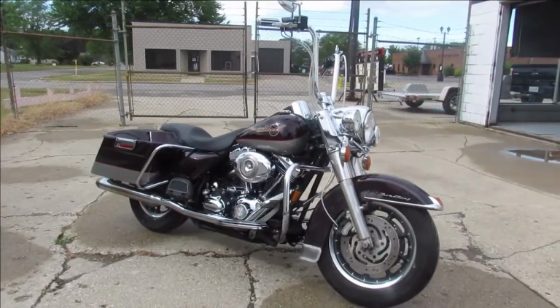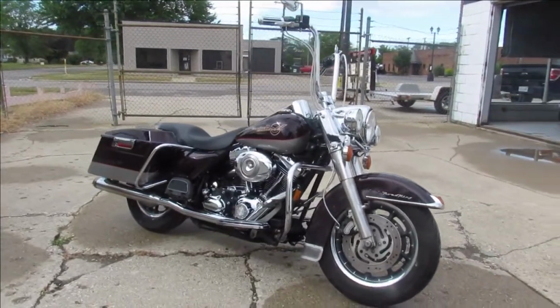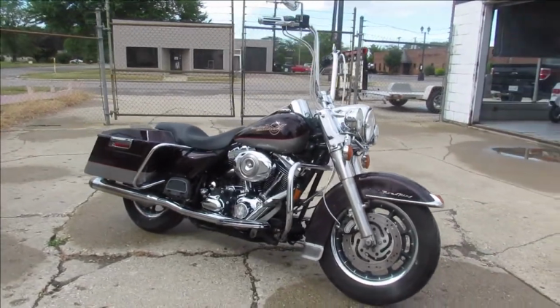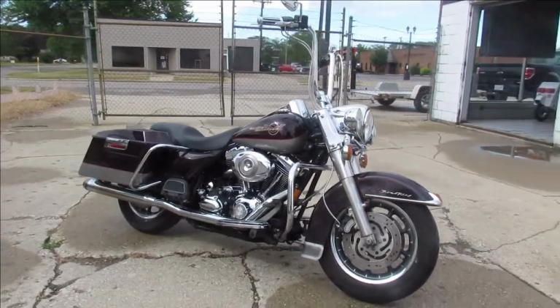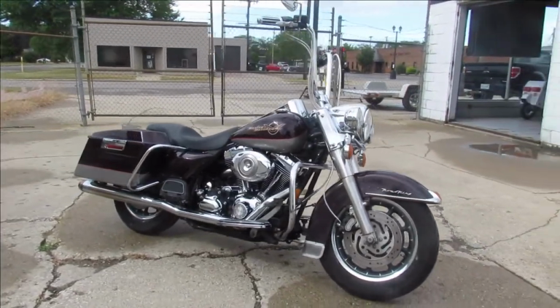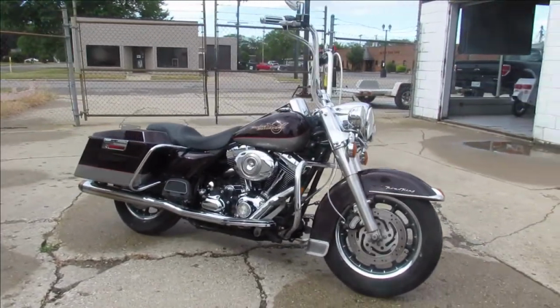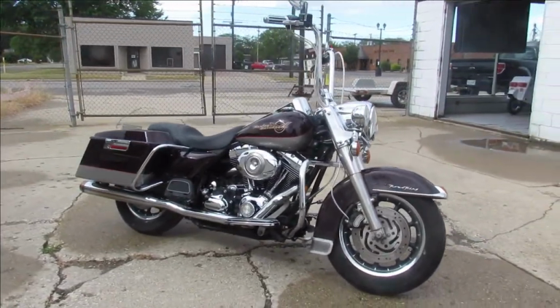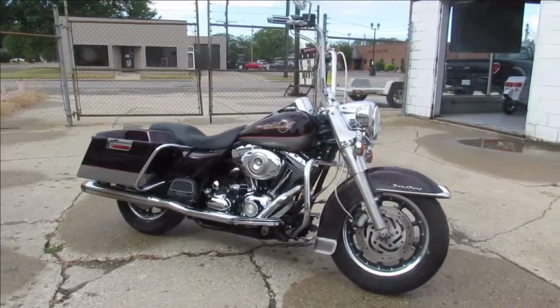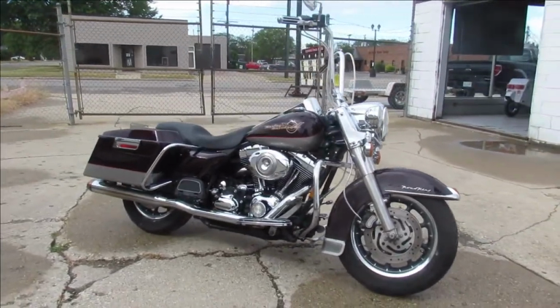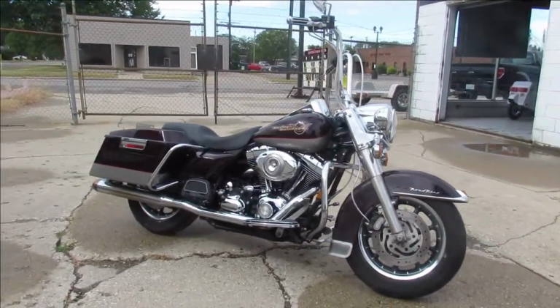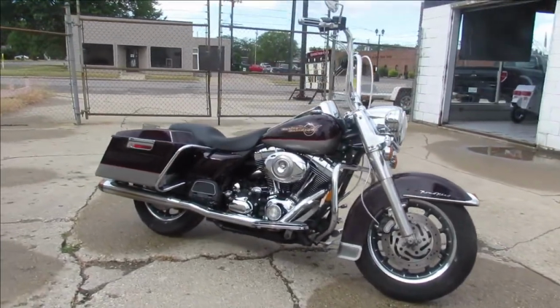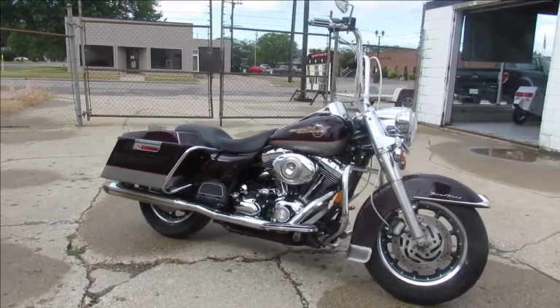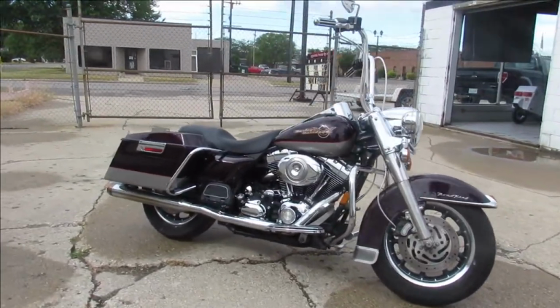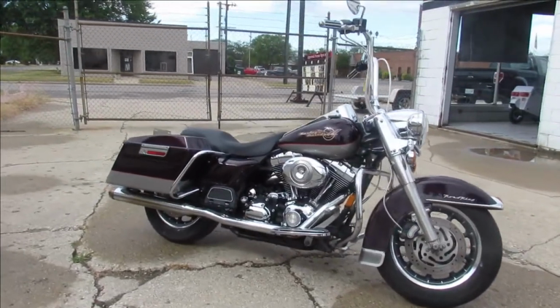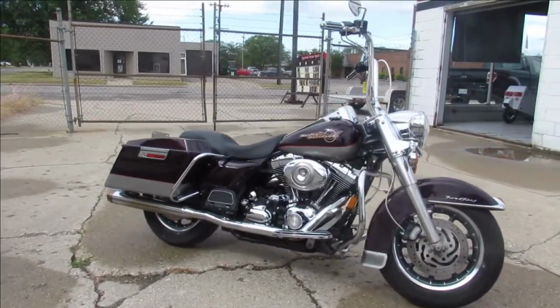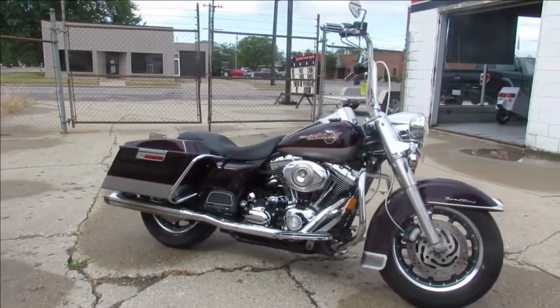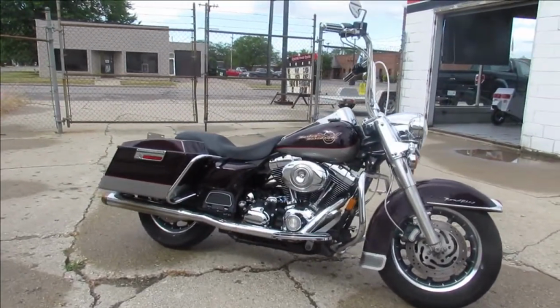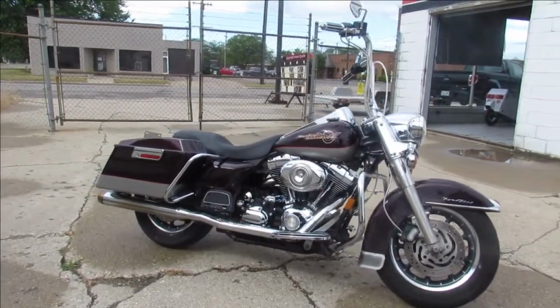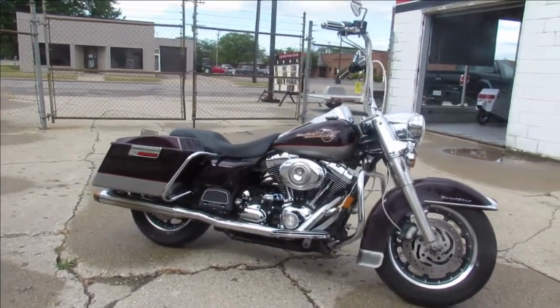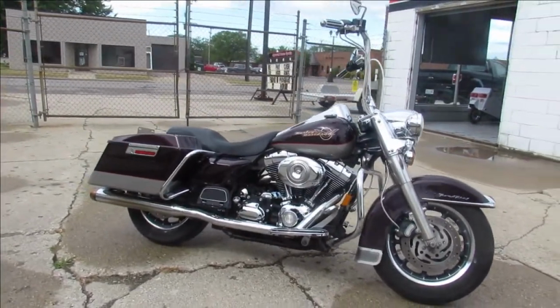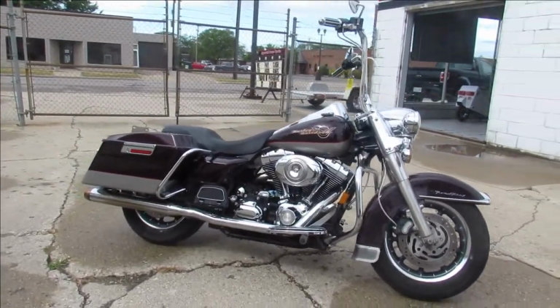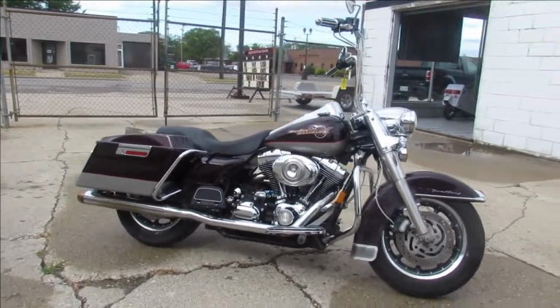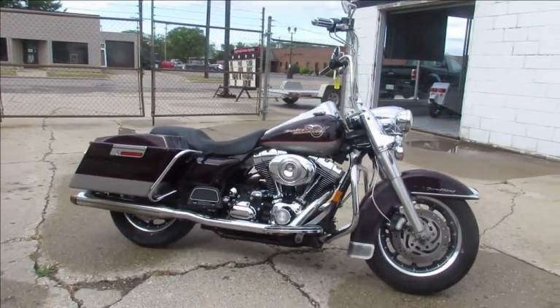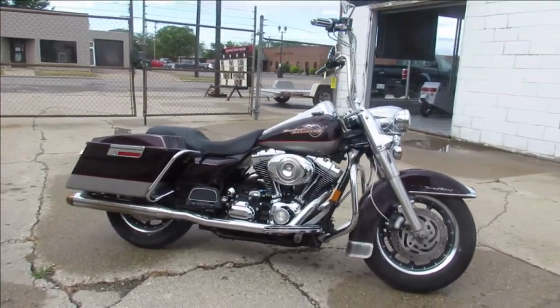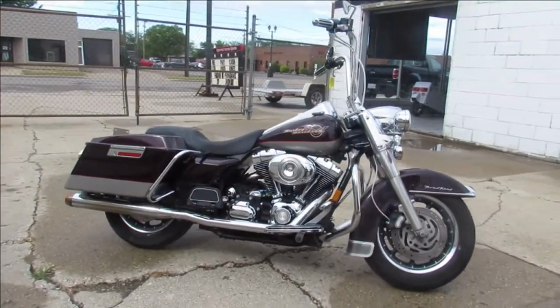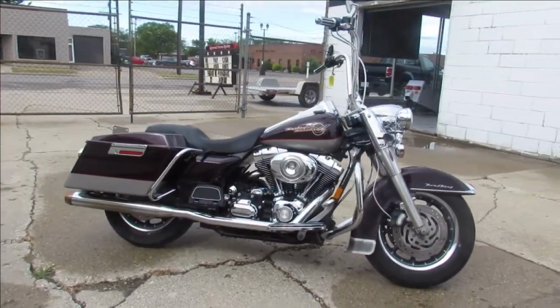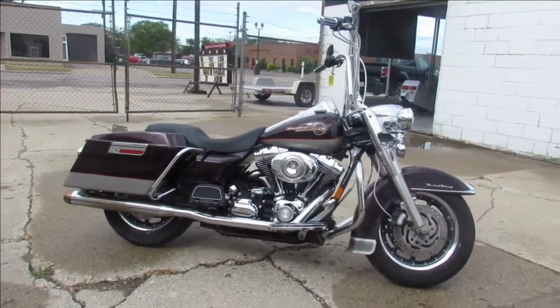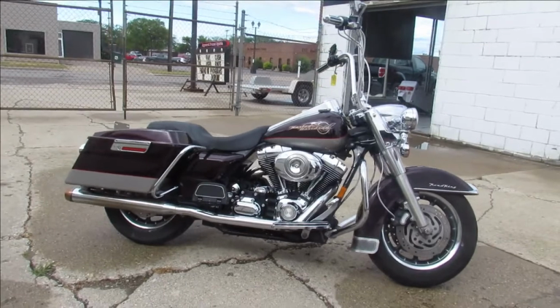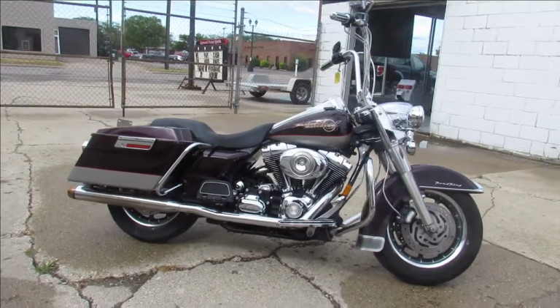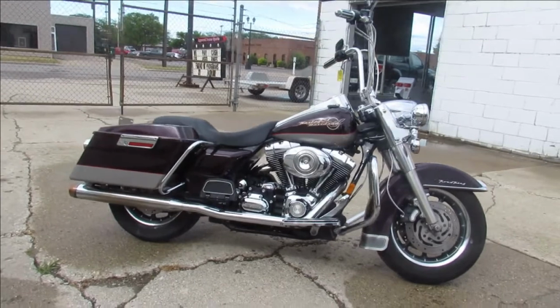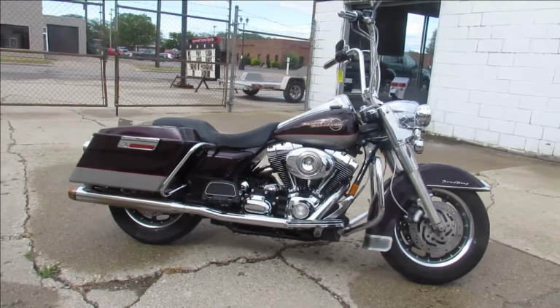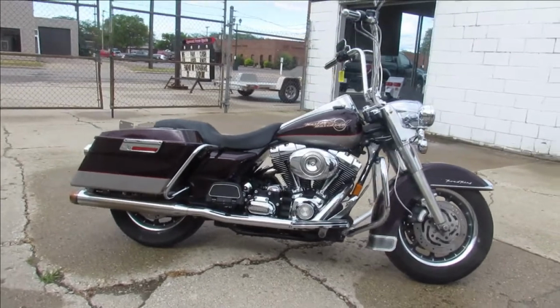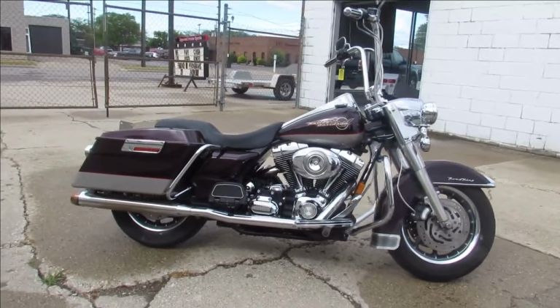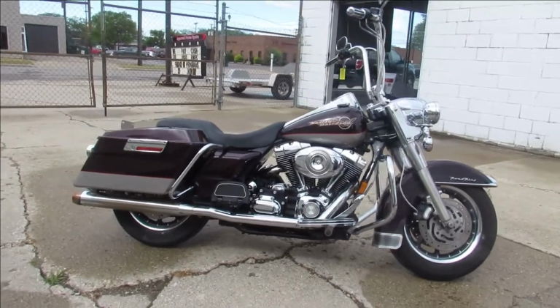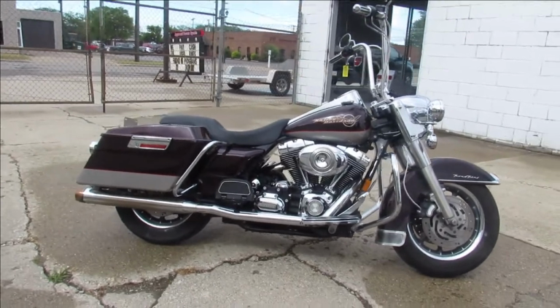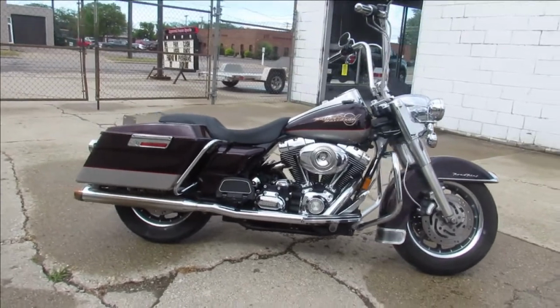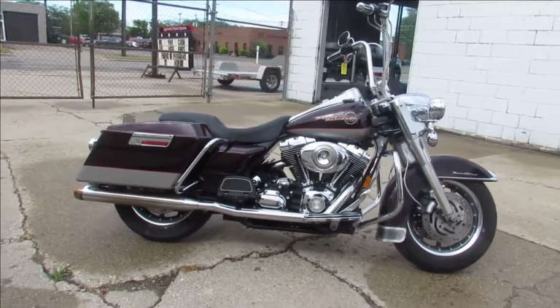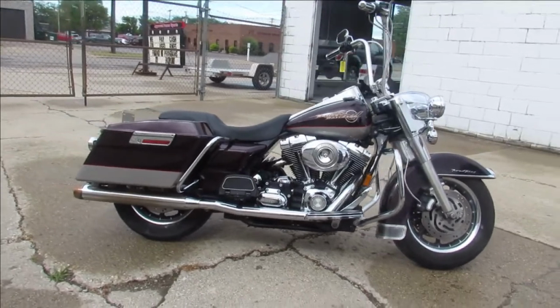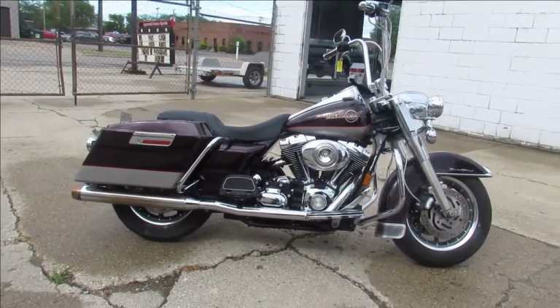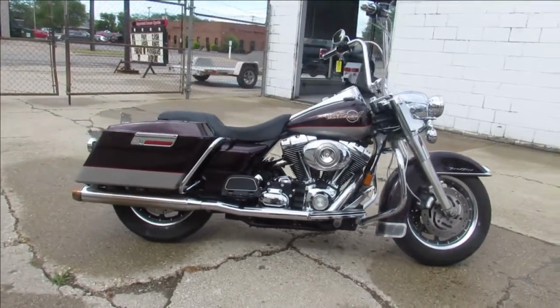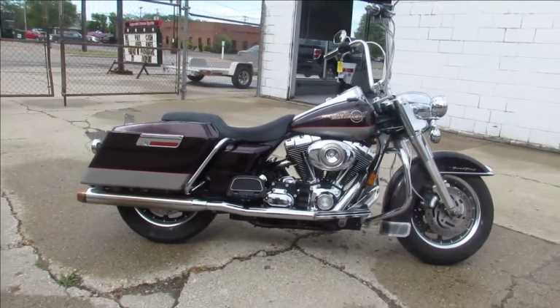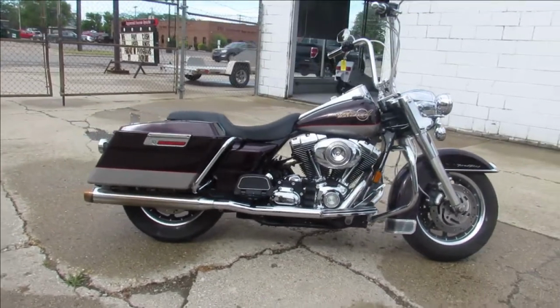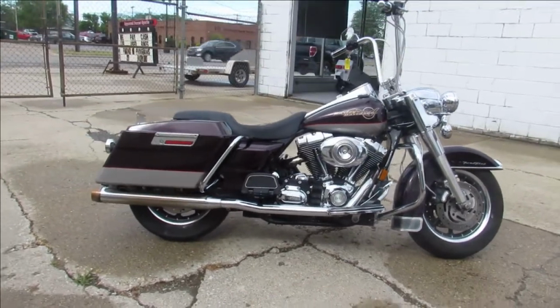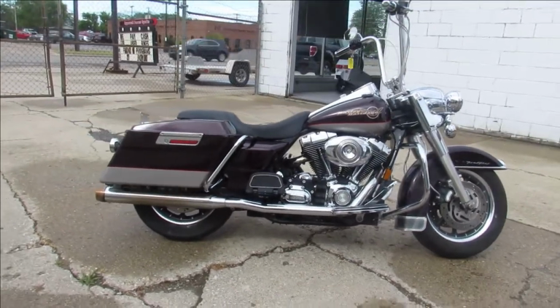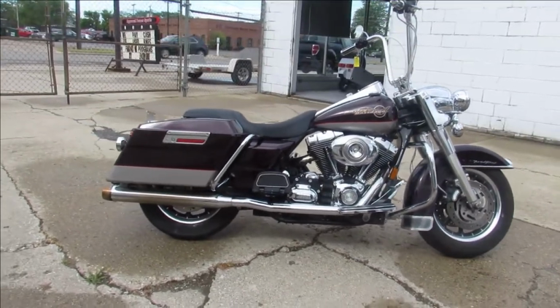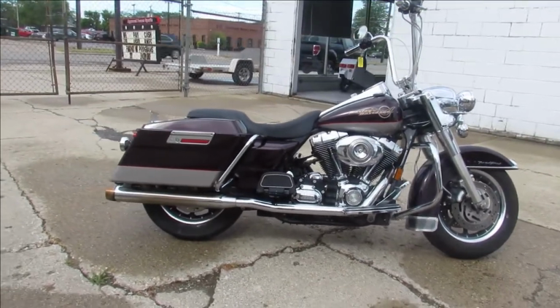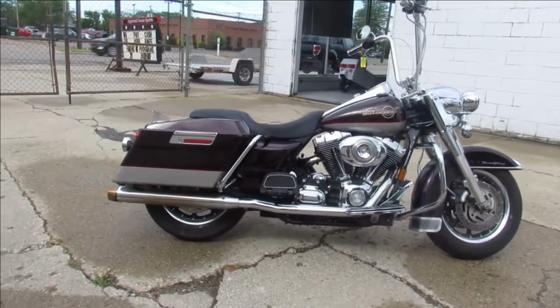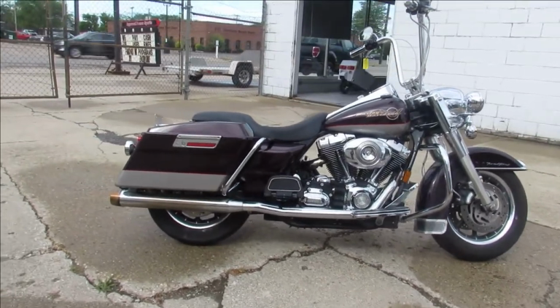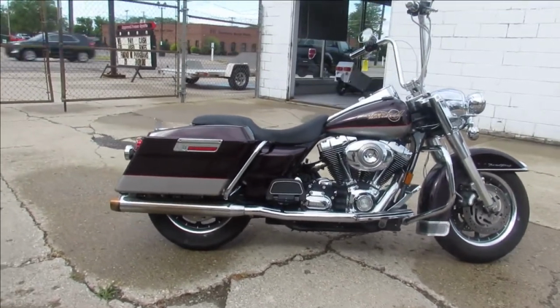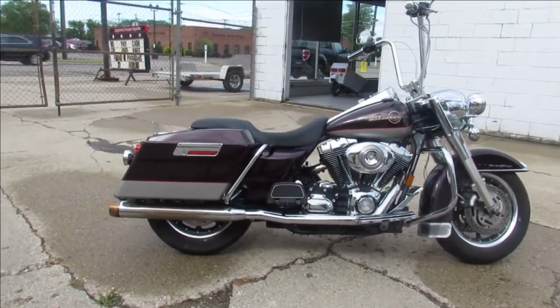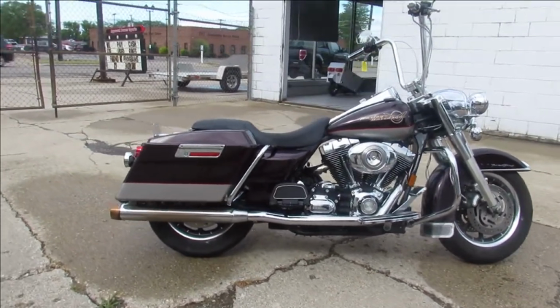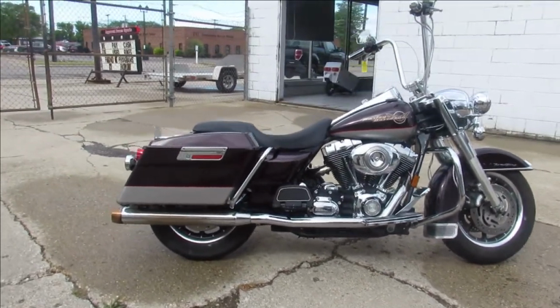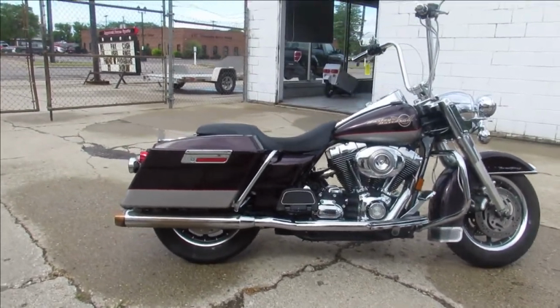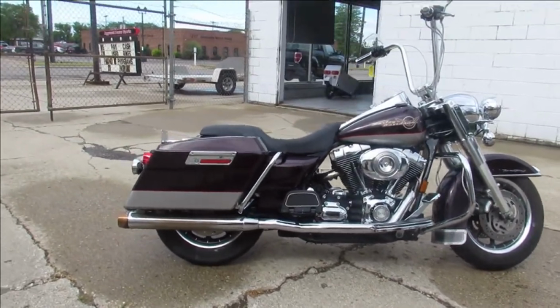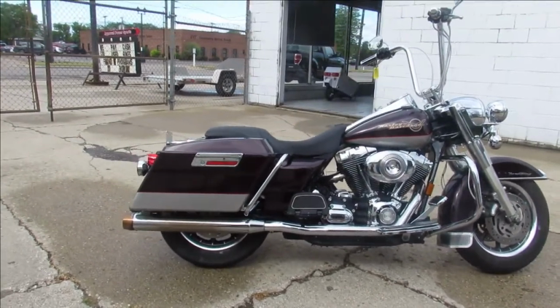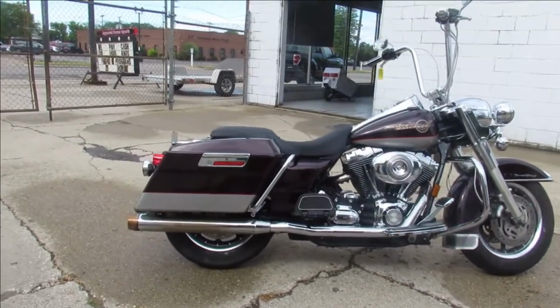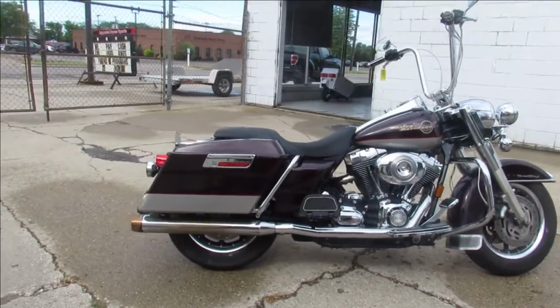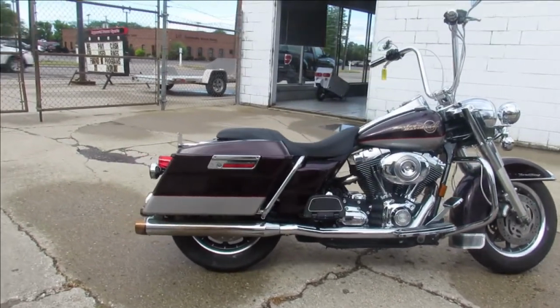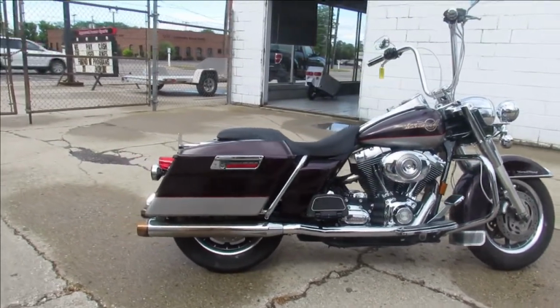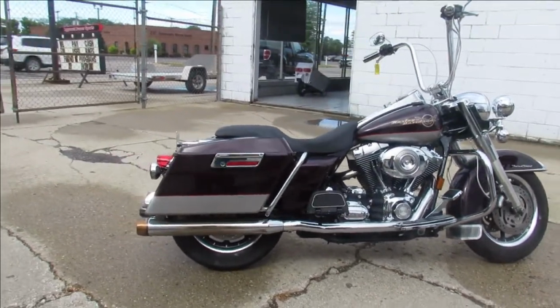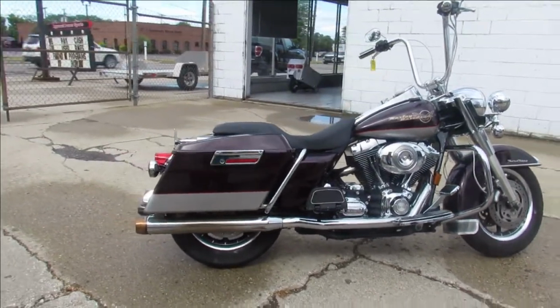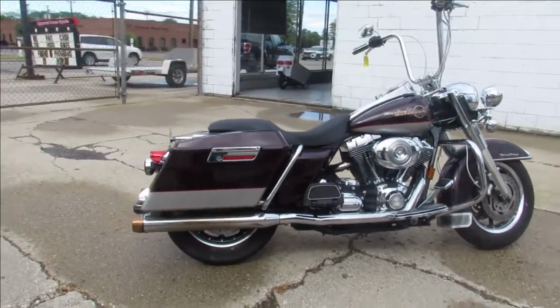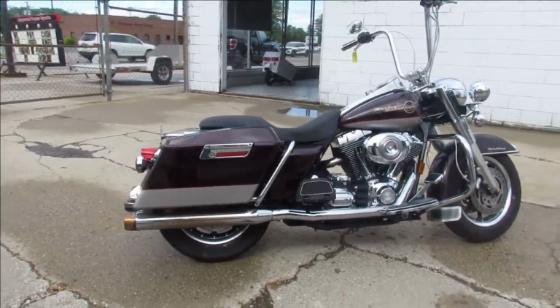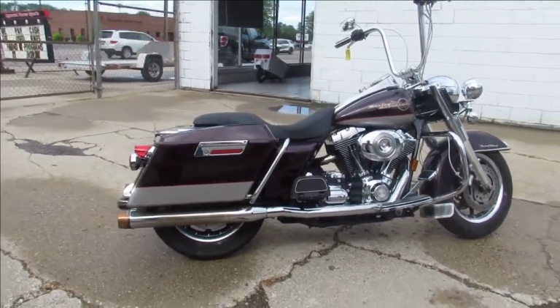It sounds great guys. It's just been serviced here at the dealership — inspected, all the fluids have been changed. This one is ready to ride. Runs strong, needs nothing. You can buy it with confidence. Great bike for the money.